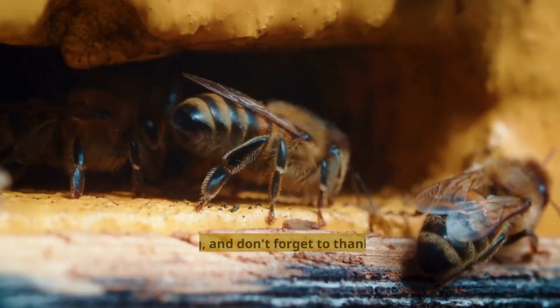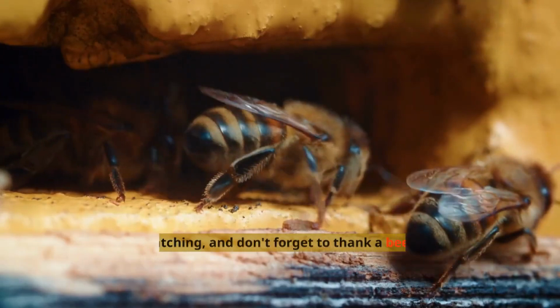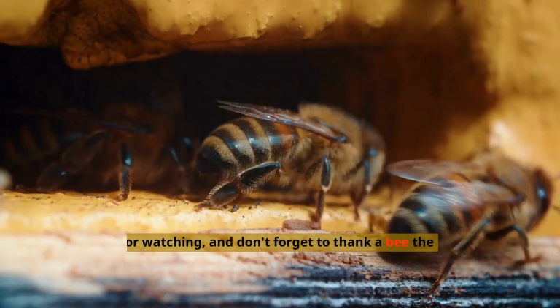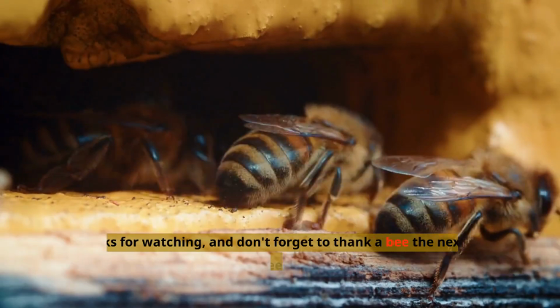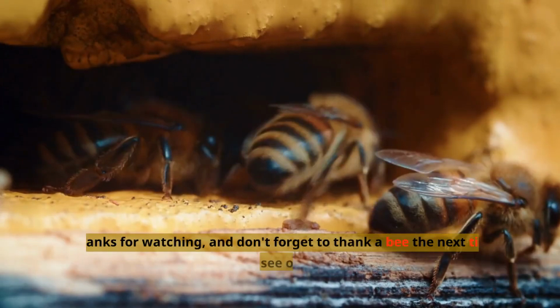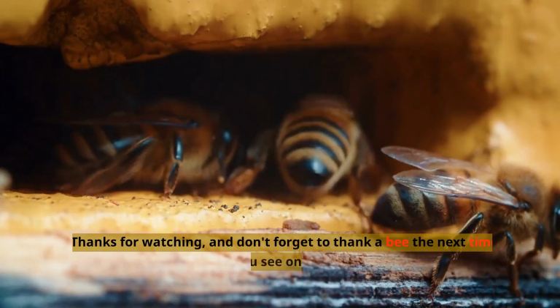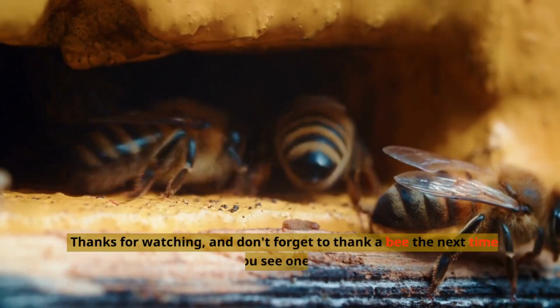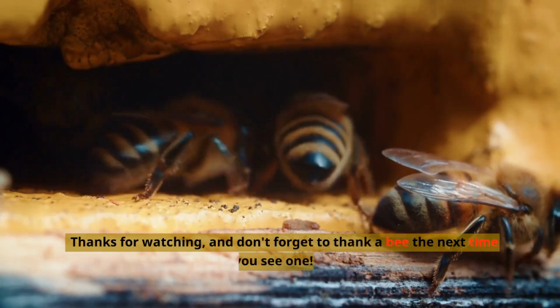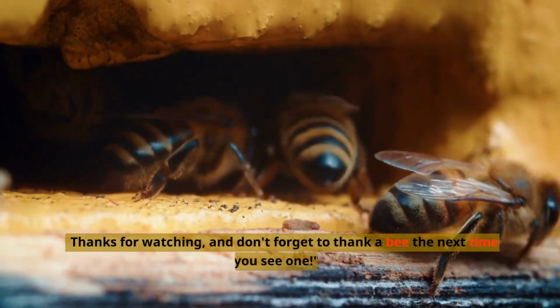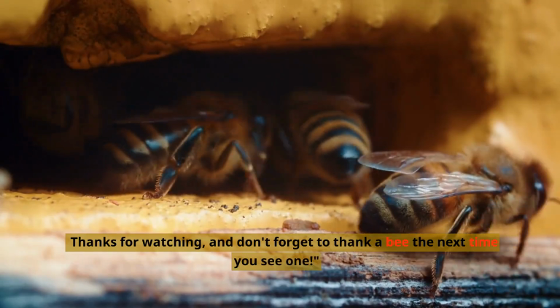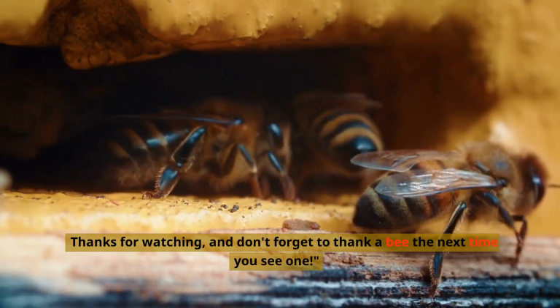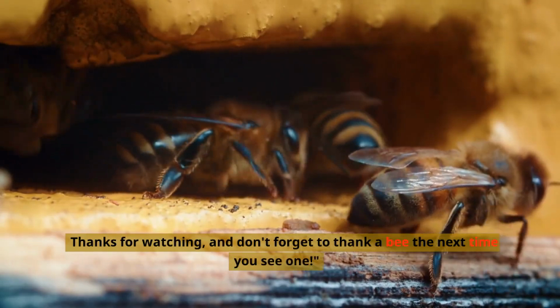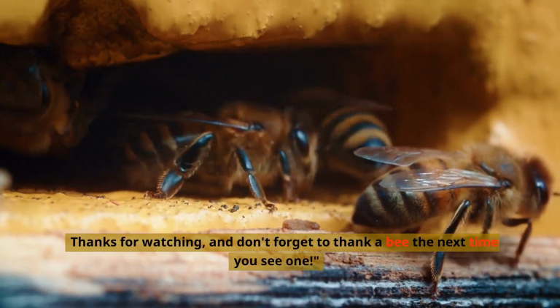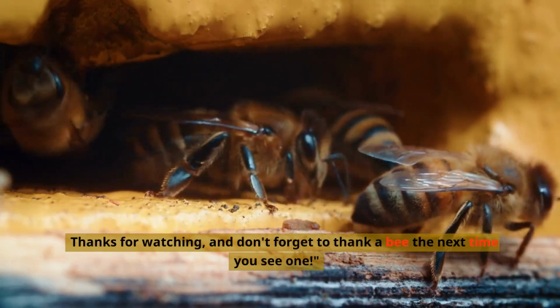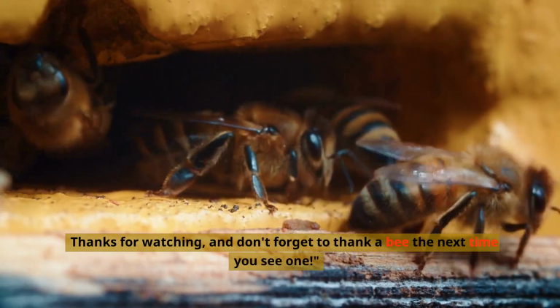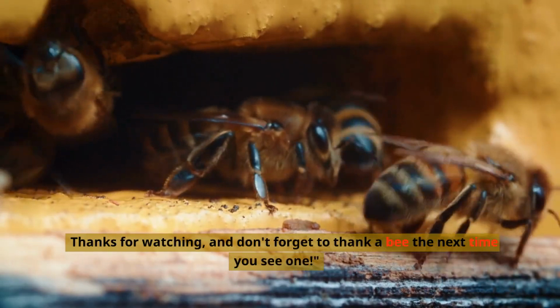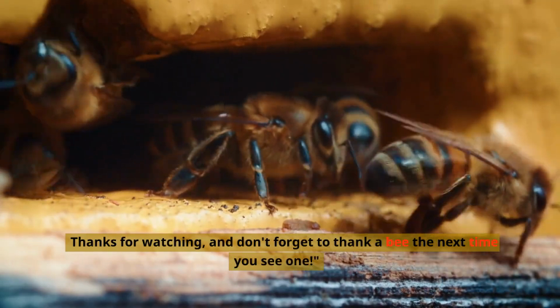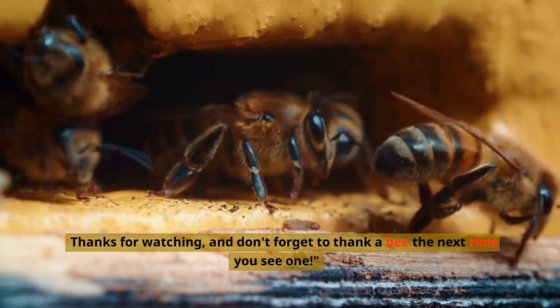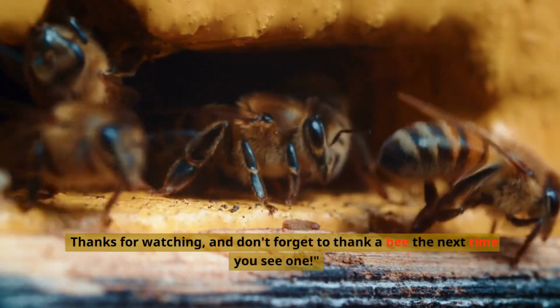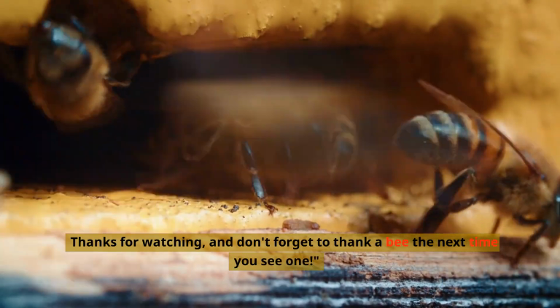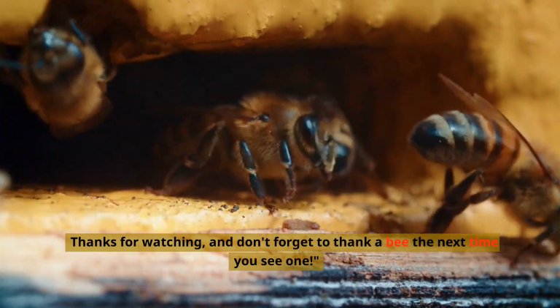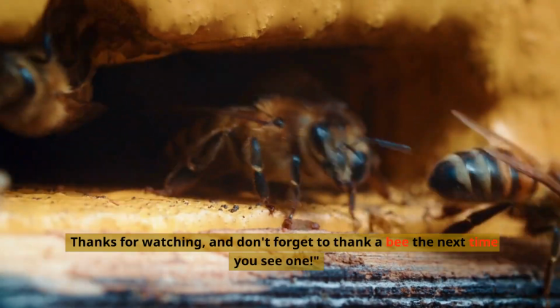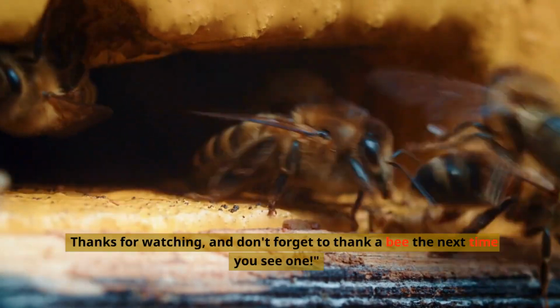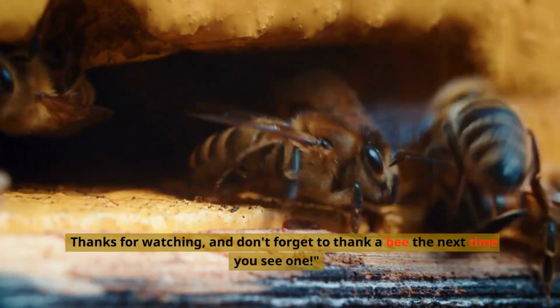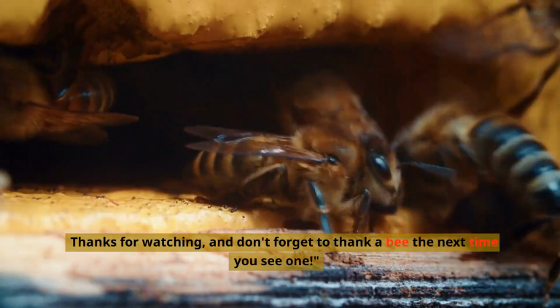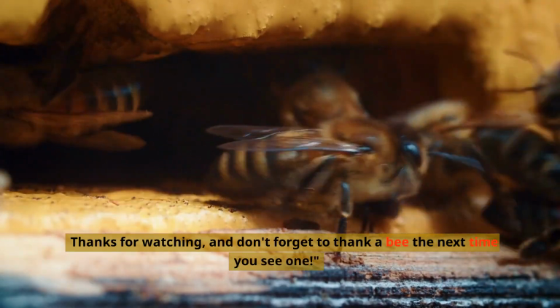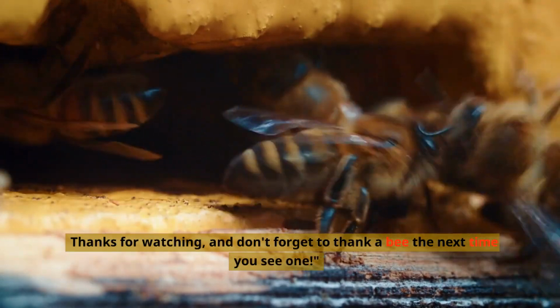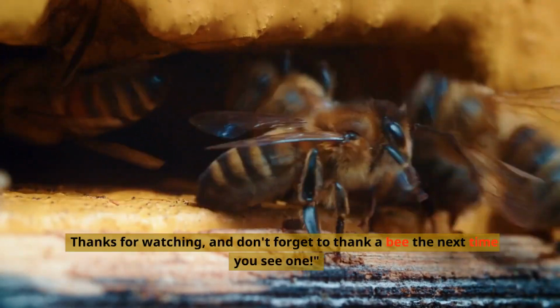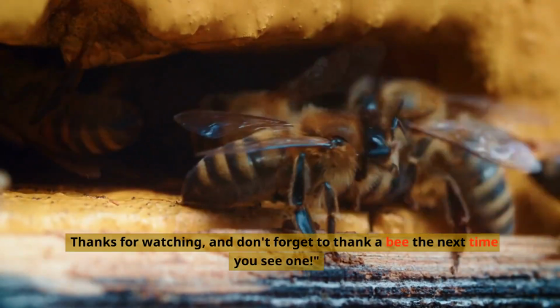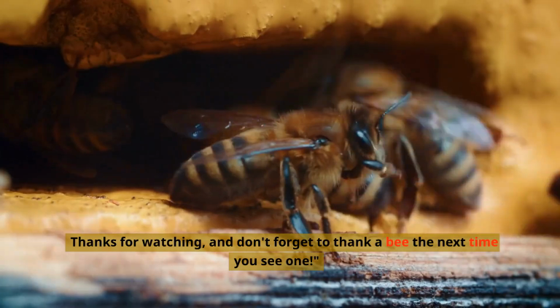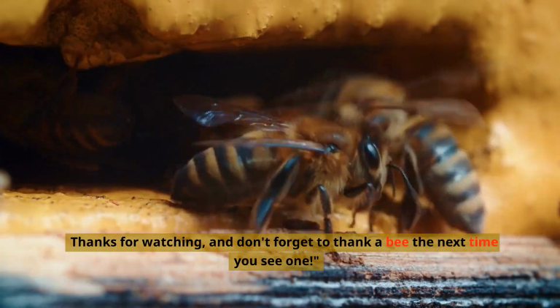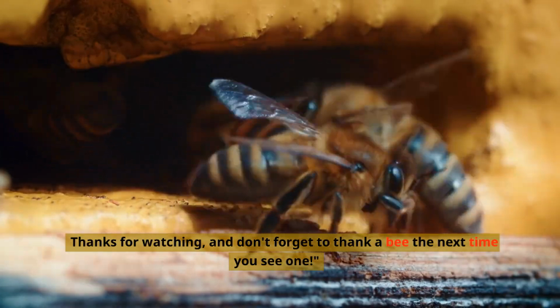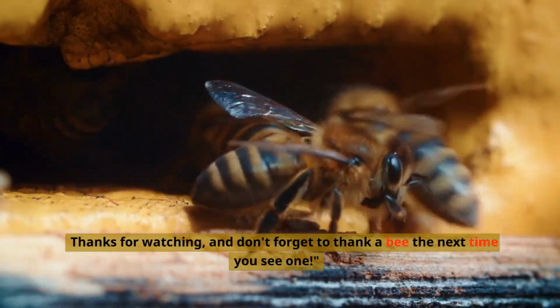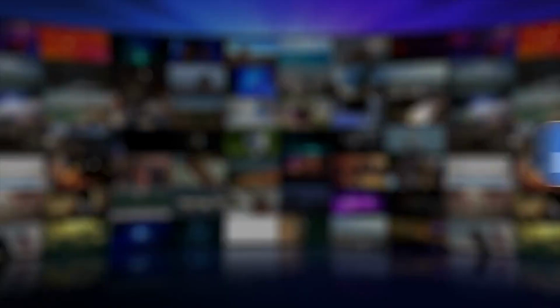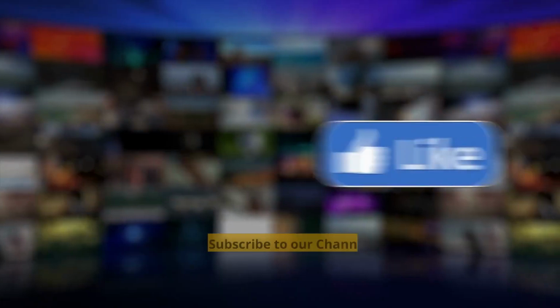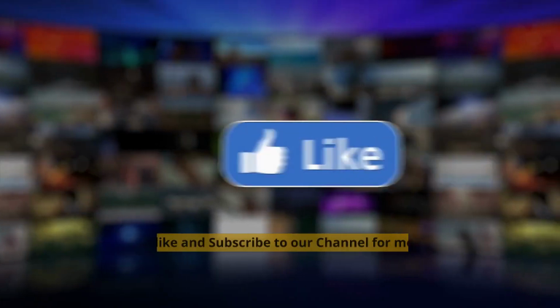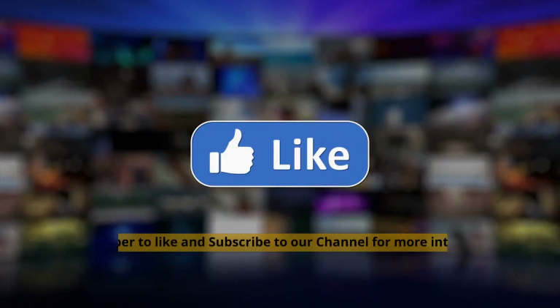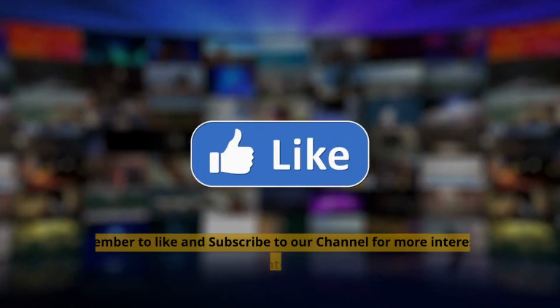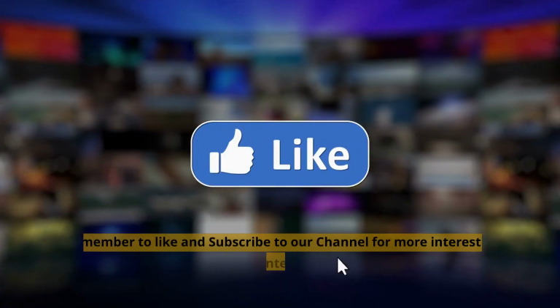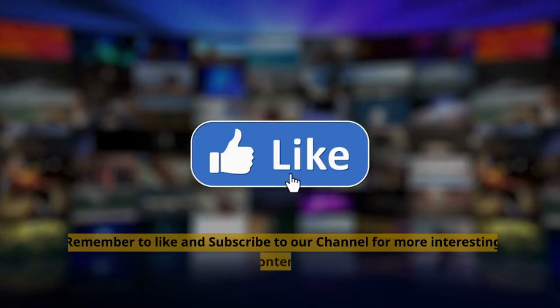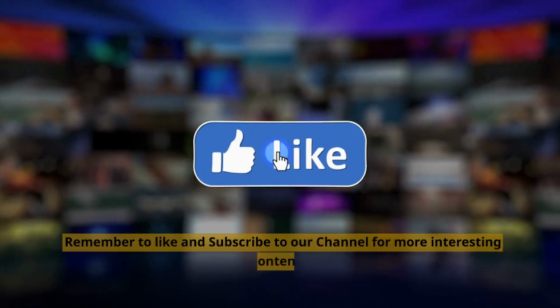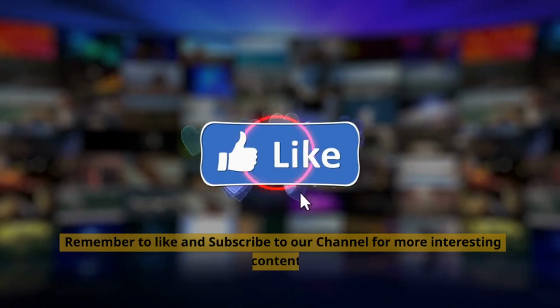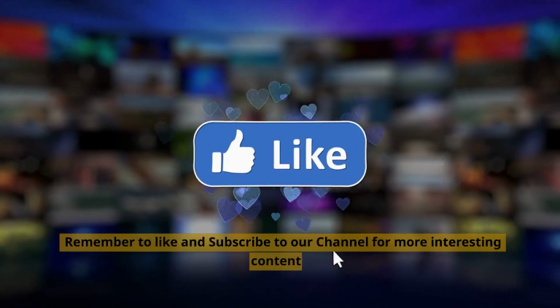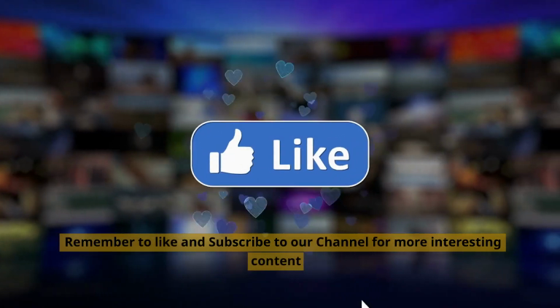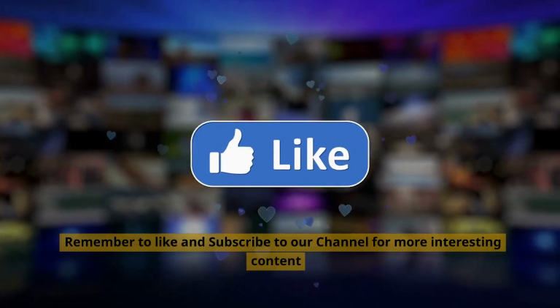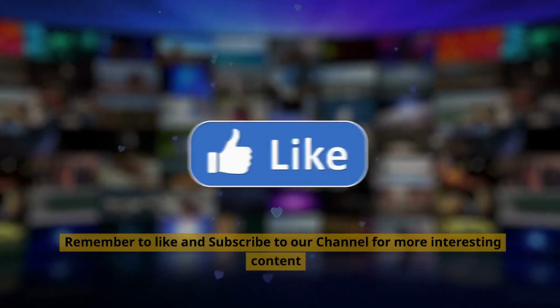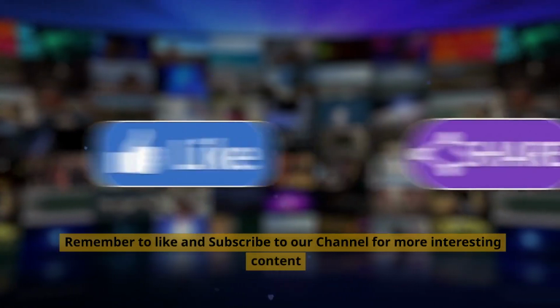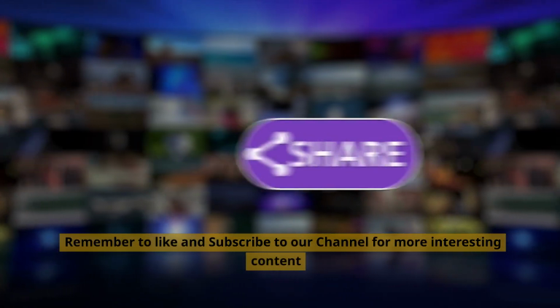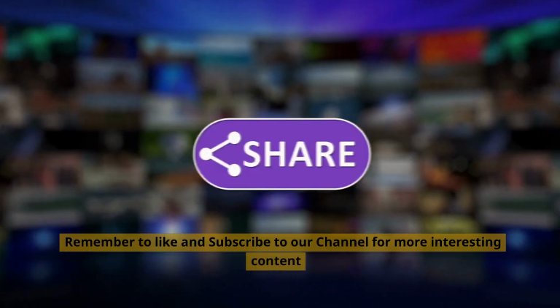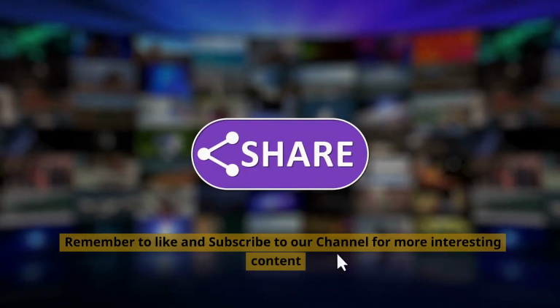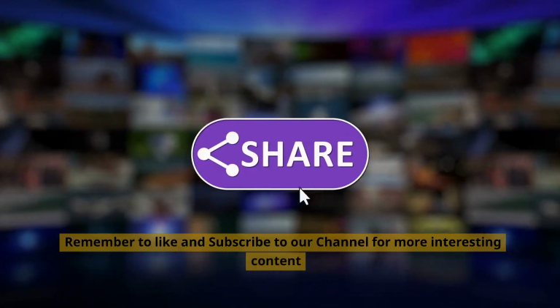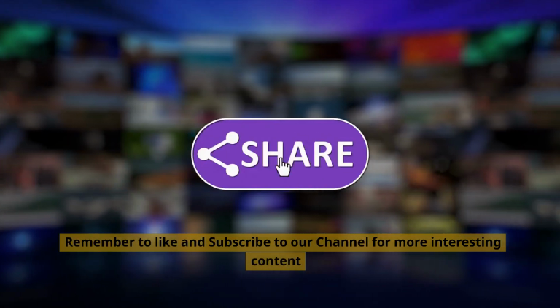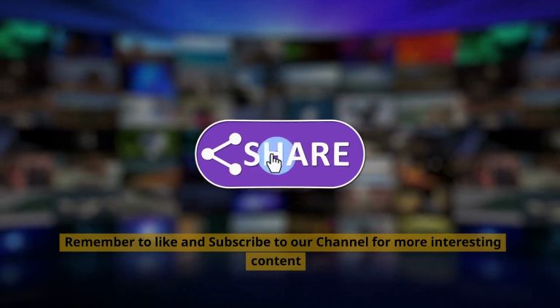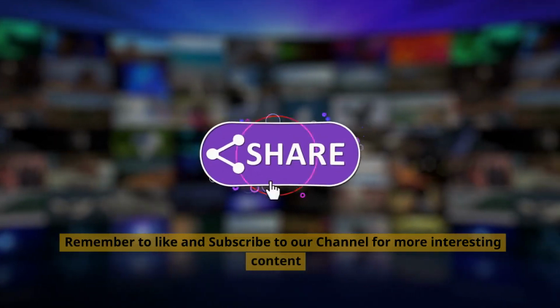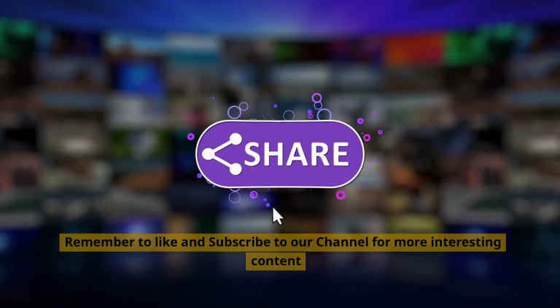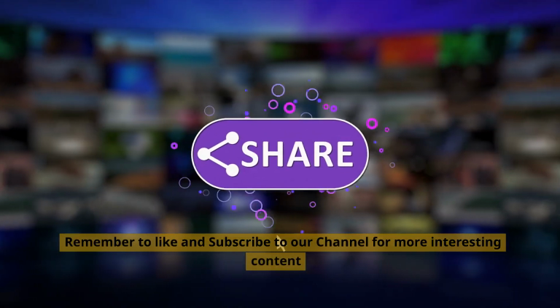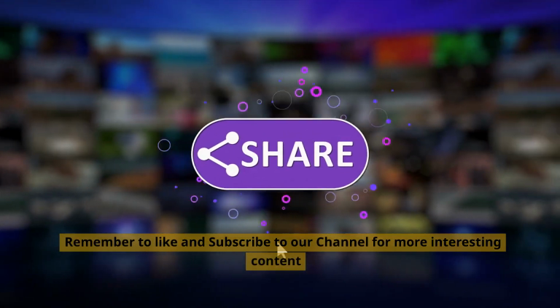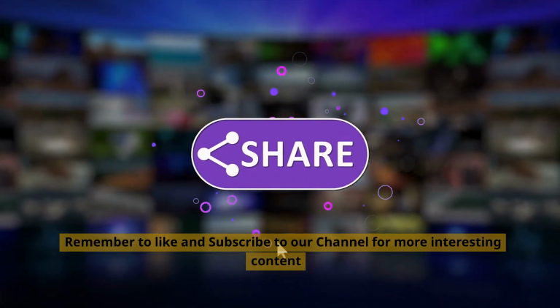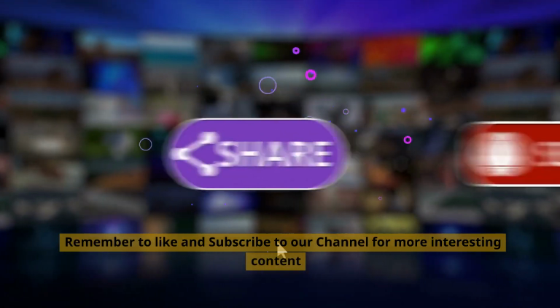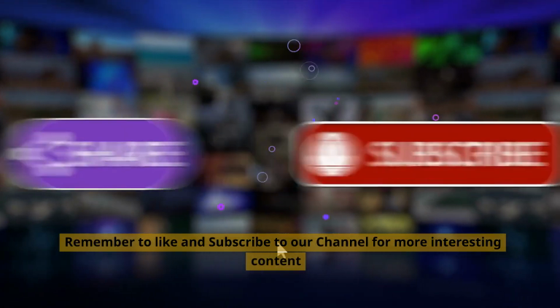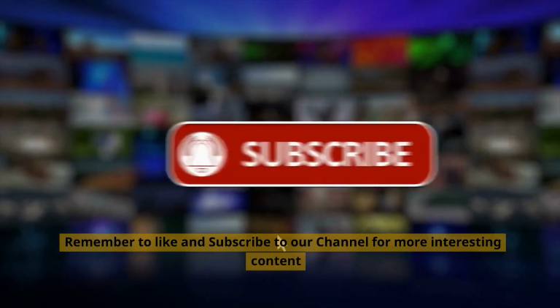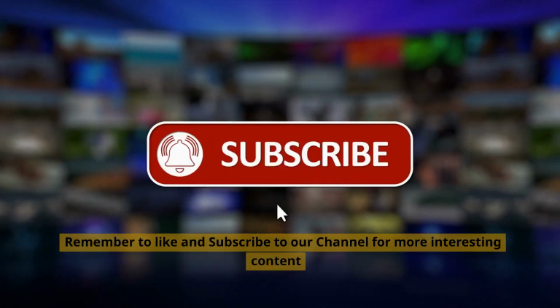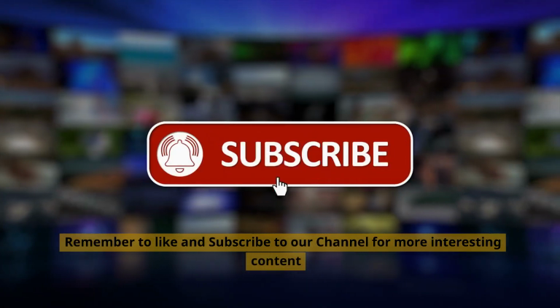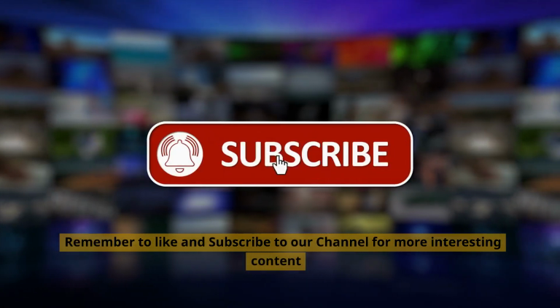Thanks for watching, and don't forget to thank a bee the next time you see one. Remember to like and subscribe to our channel for more interesting content.